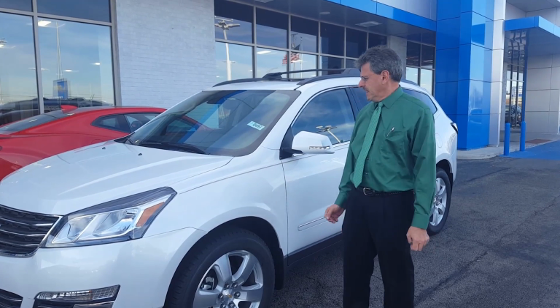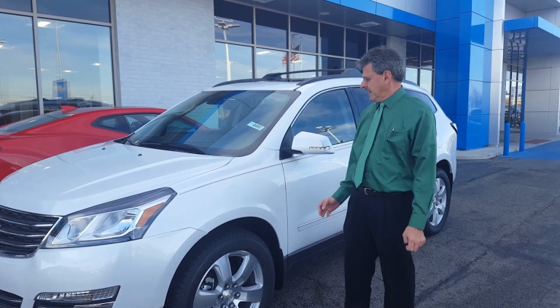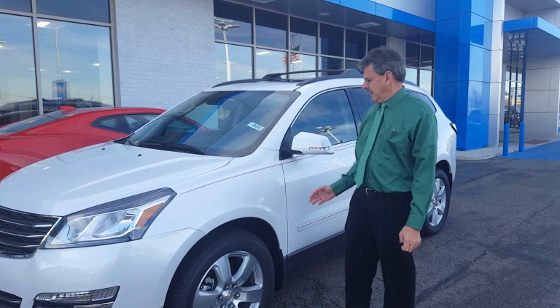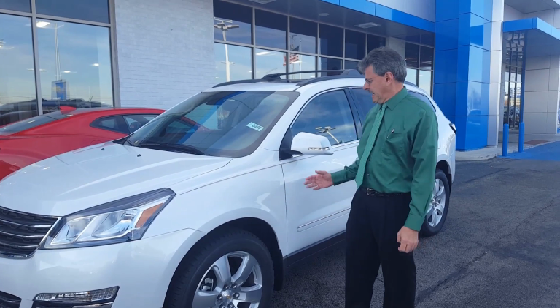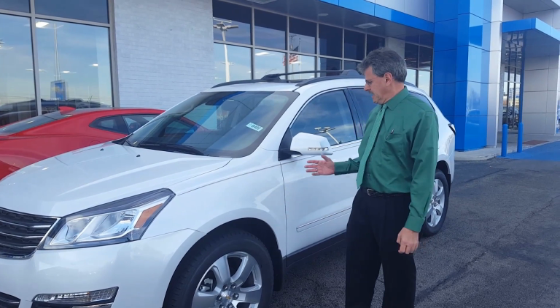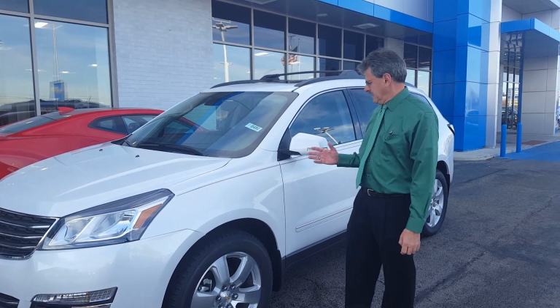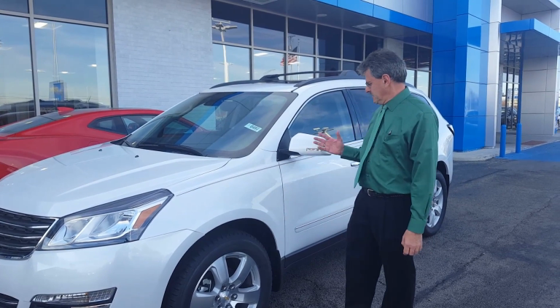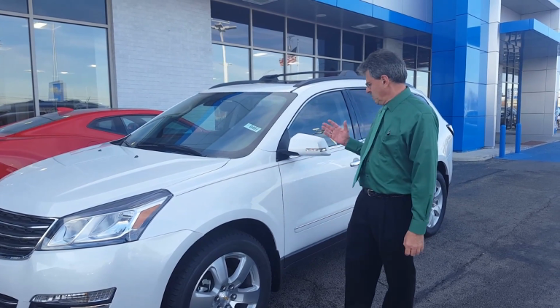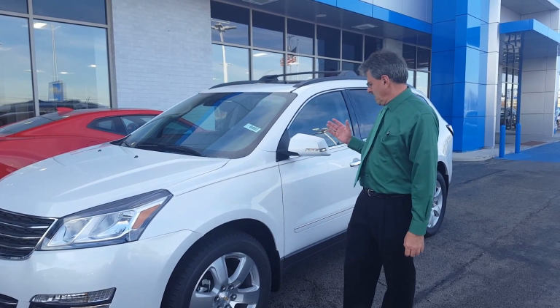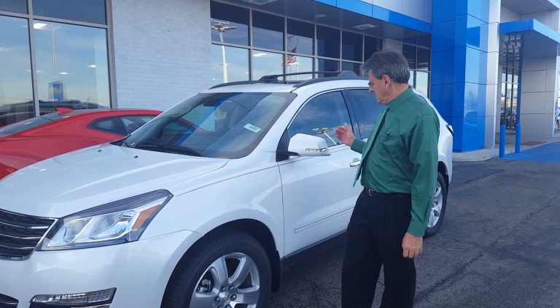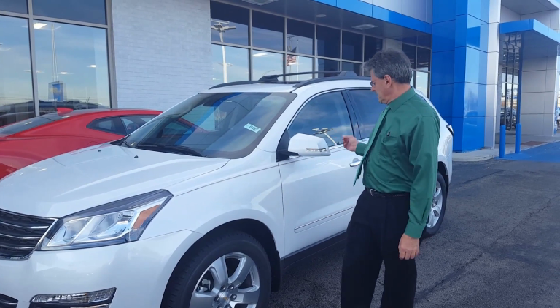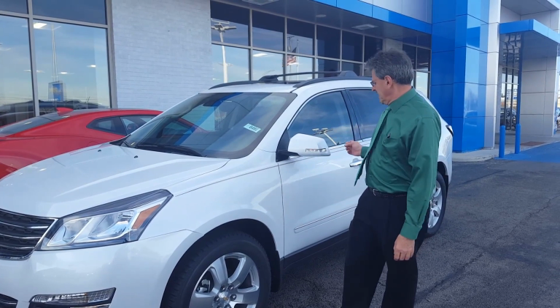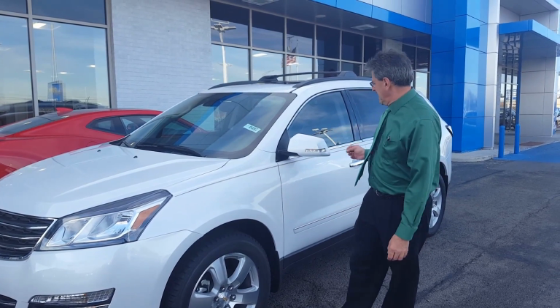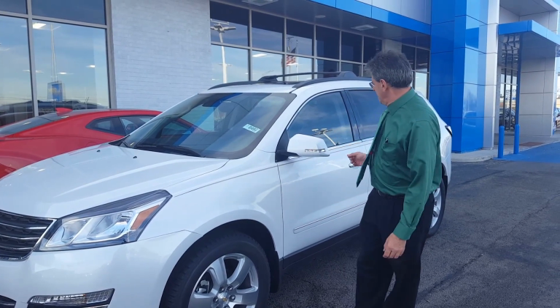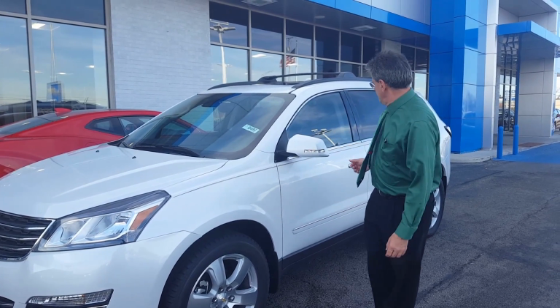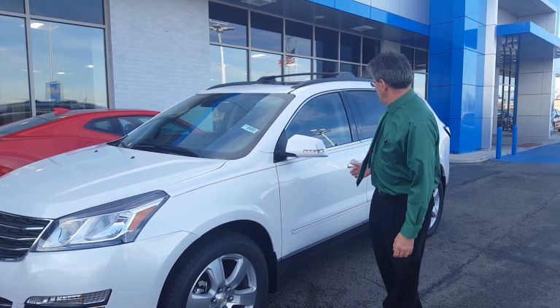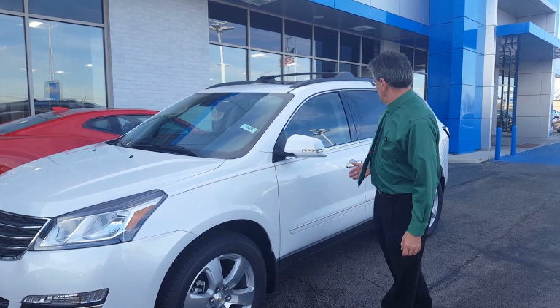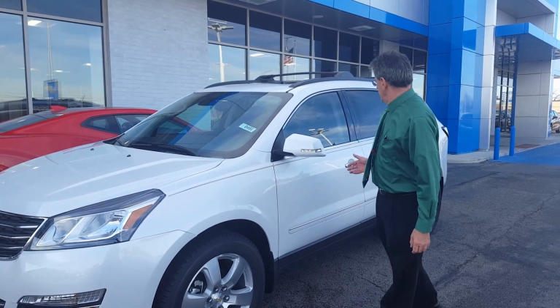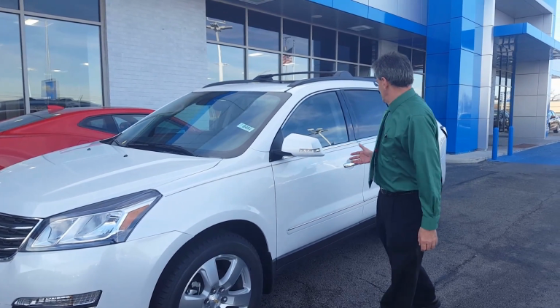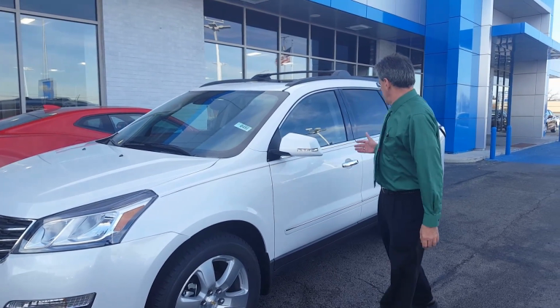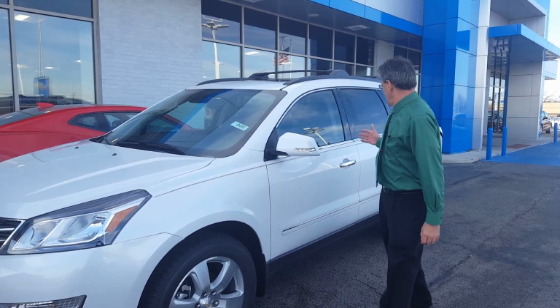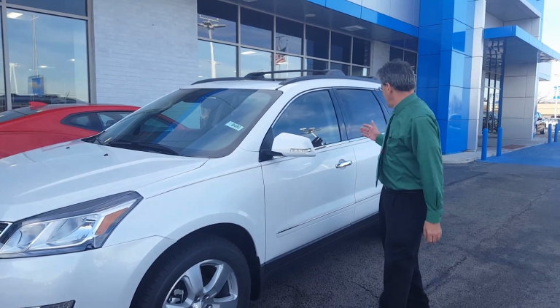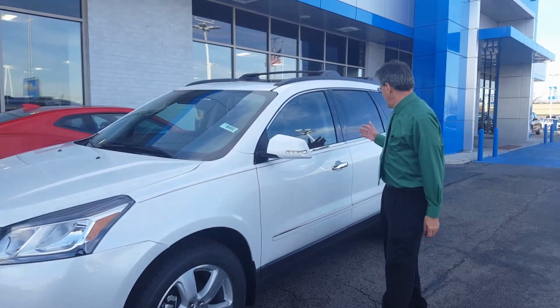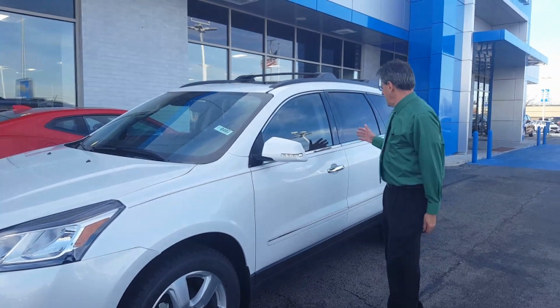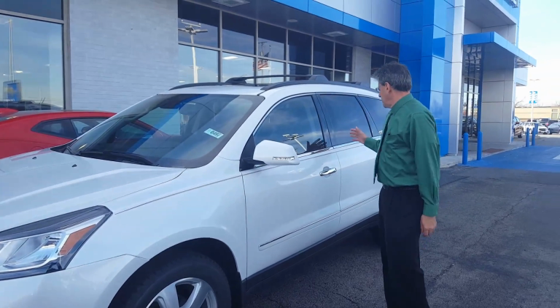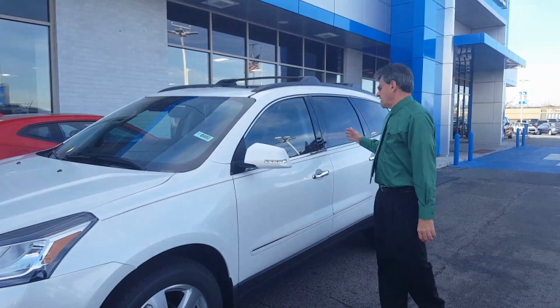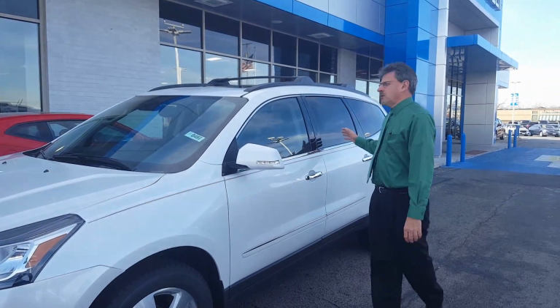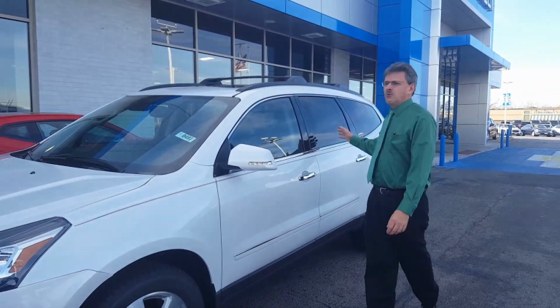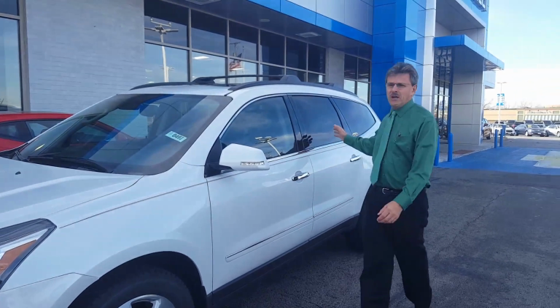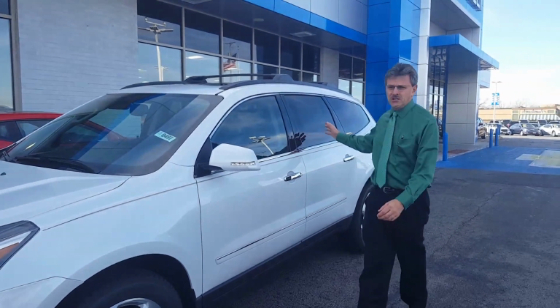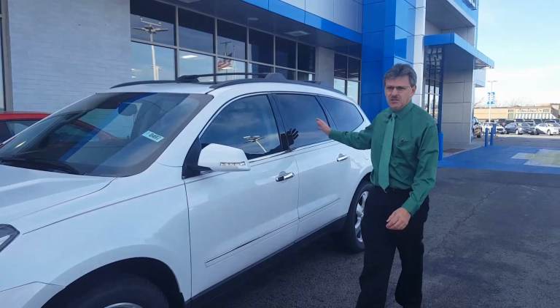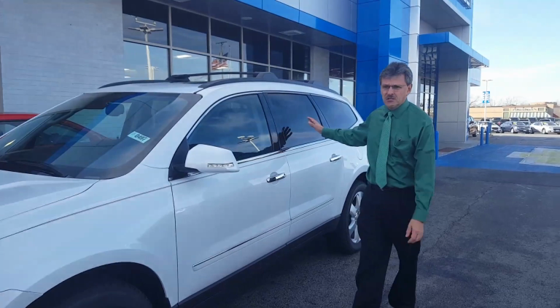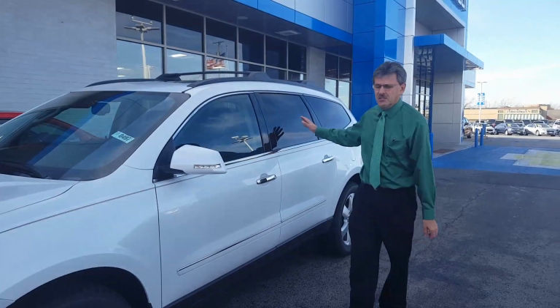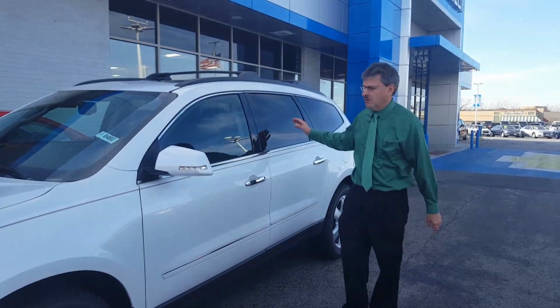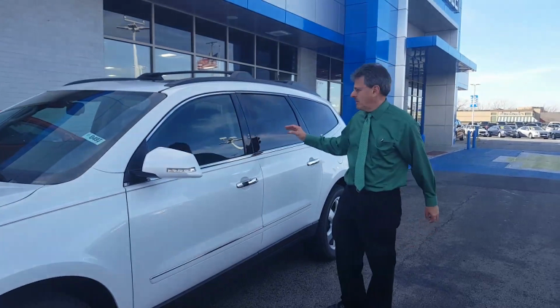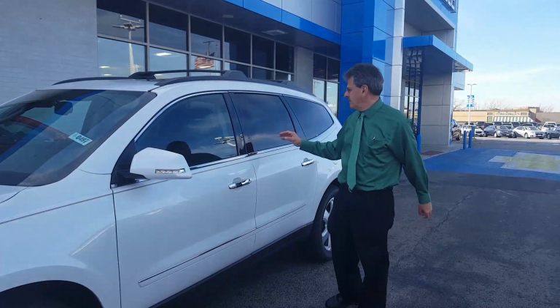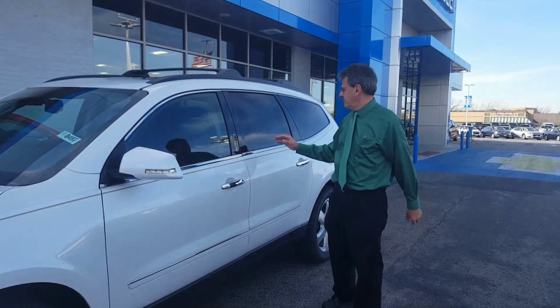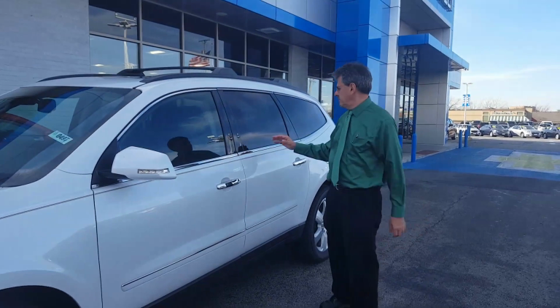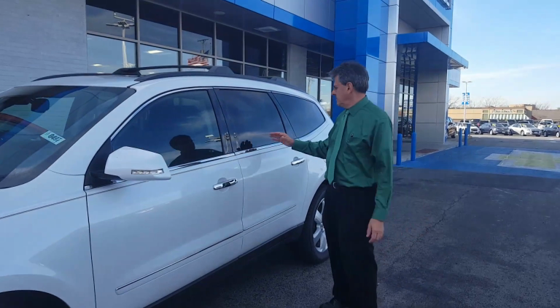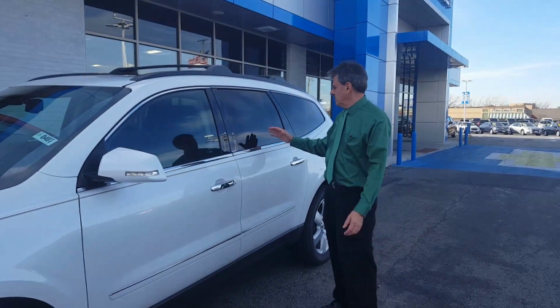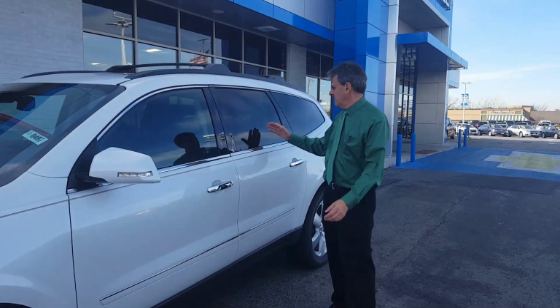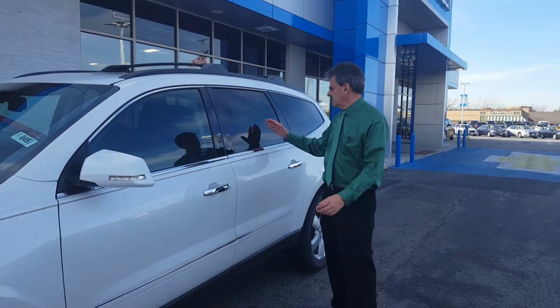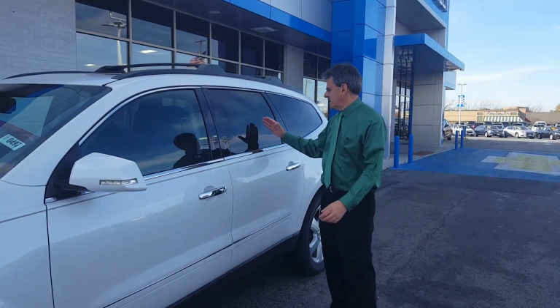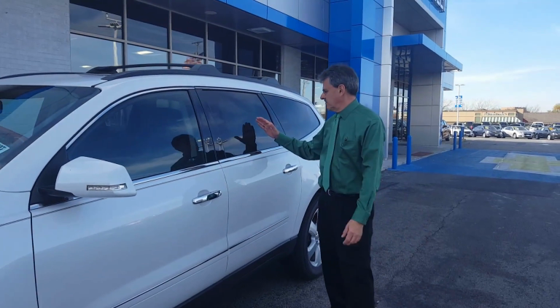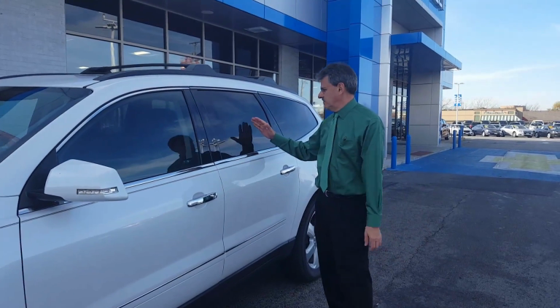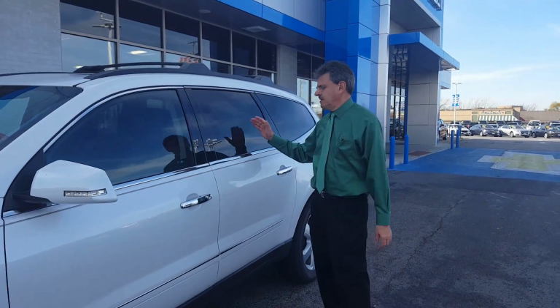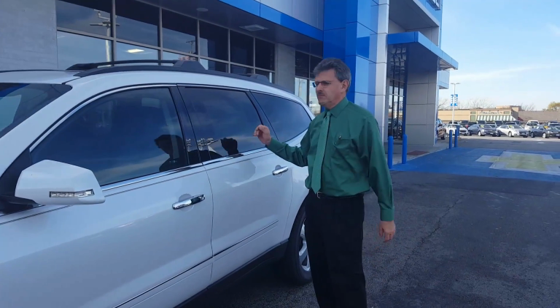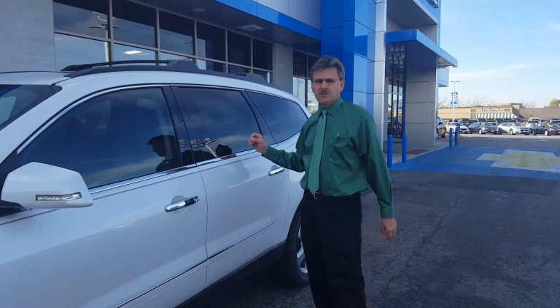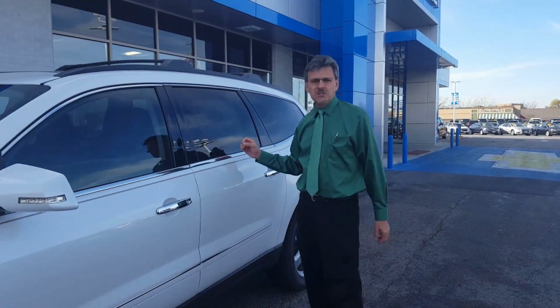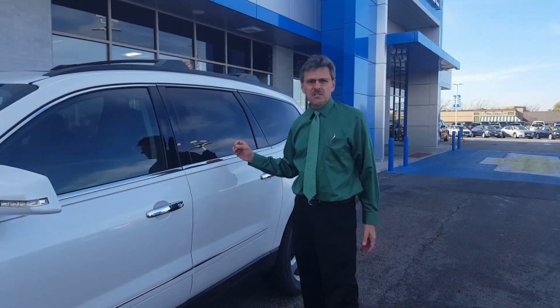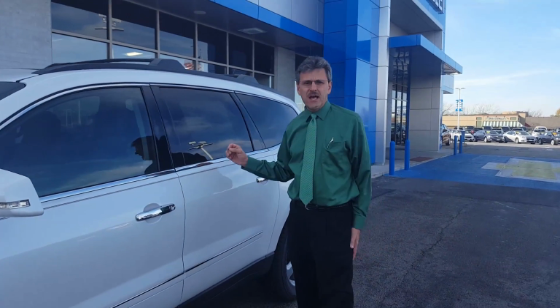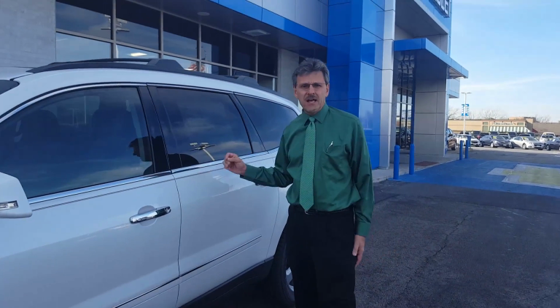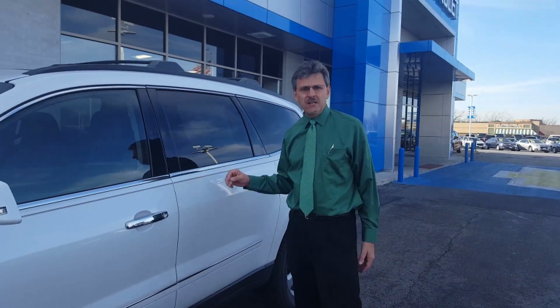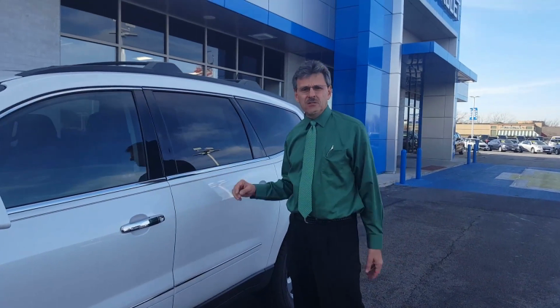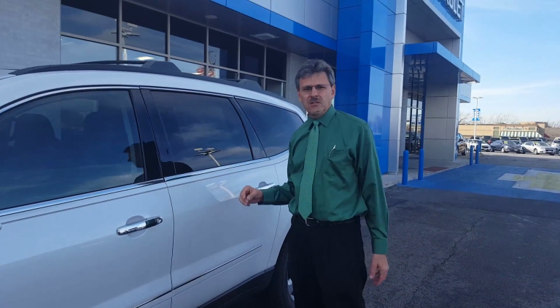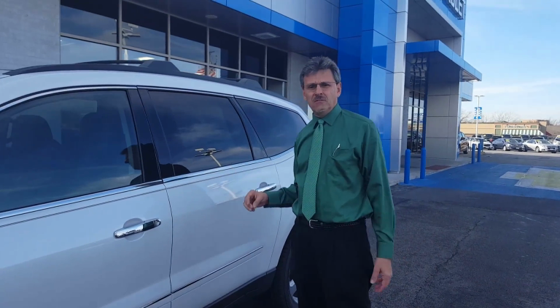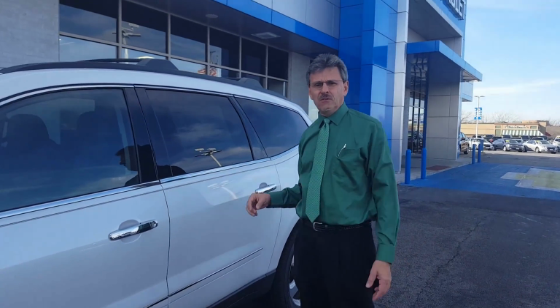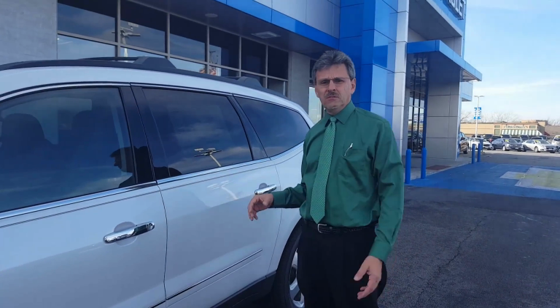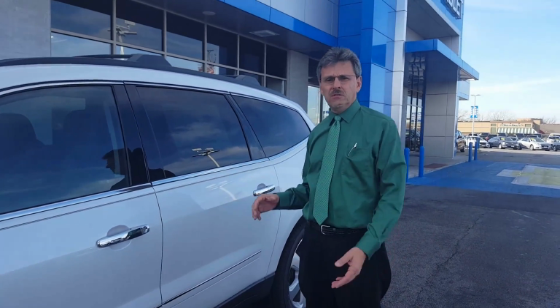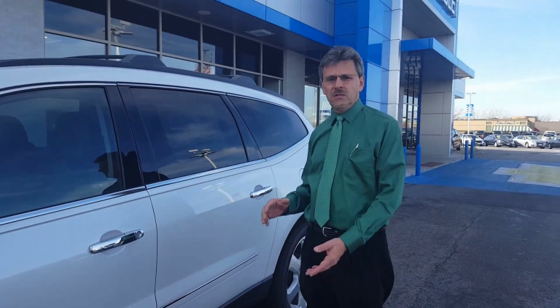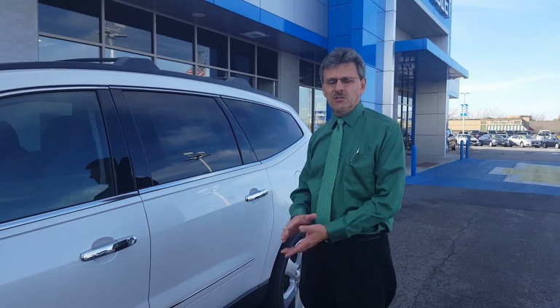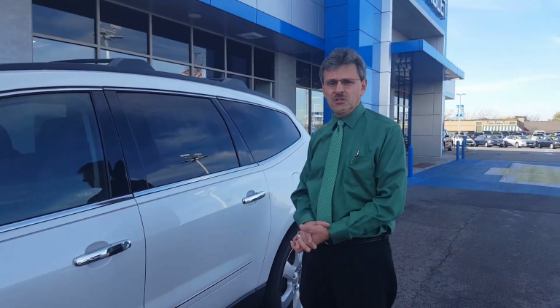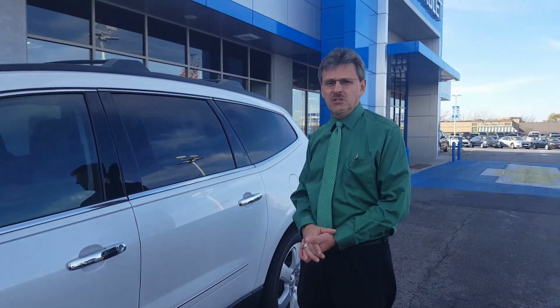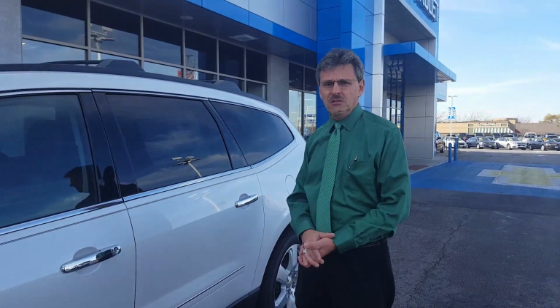And as well as that, it's got a 5-star crash testing rating from the U.S. government, which is the highest level you can achieve.